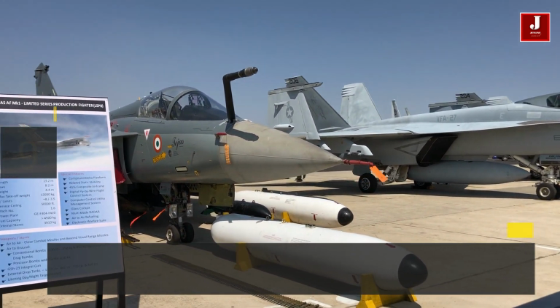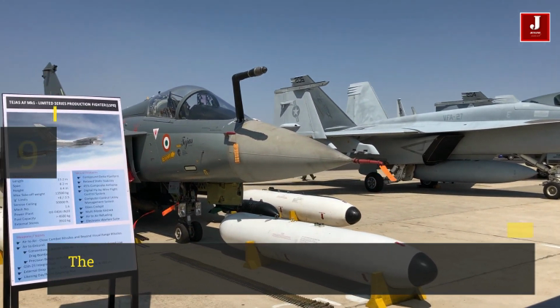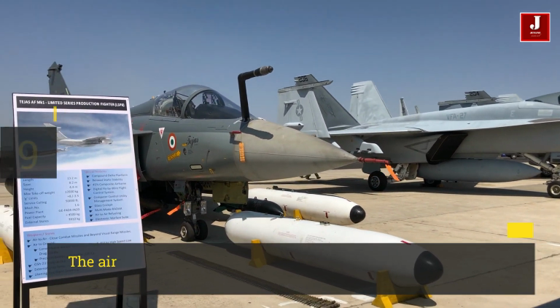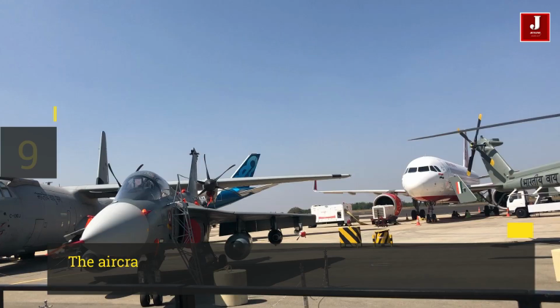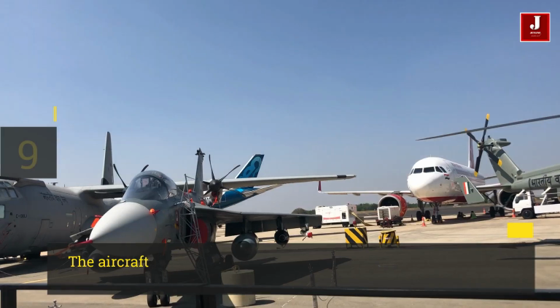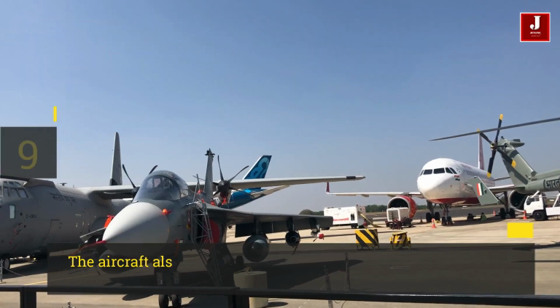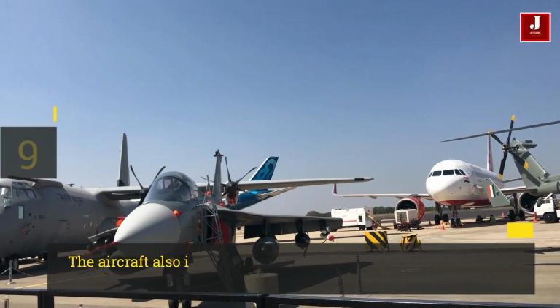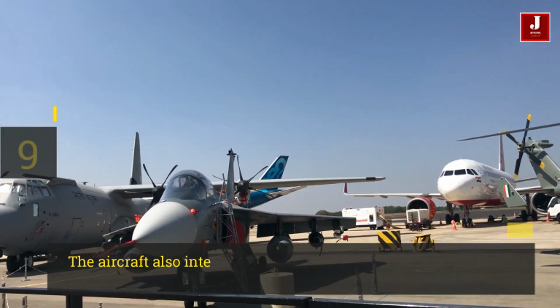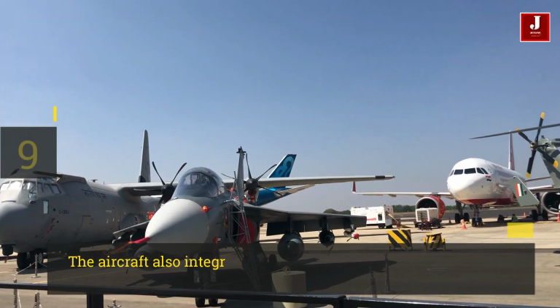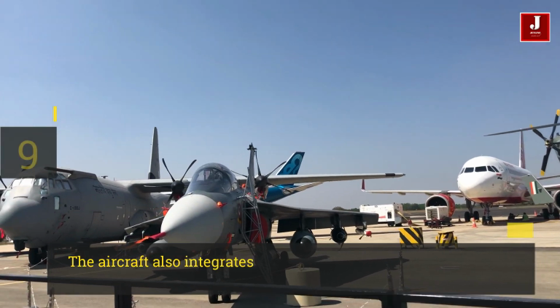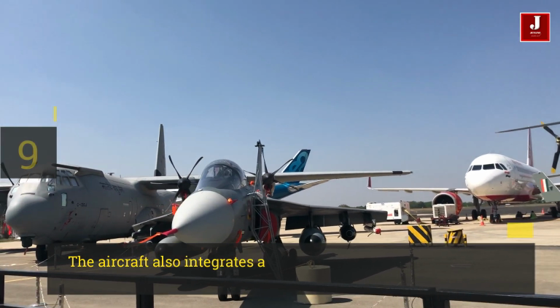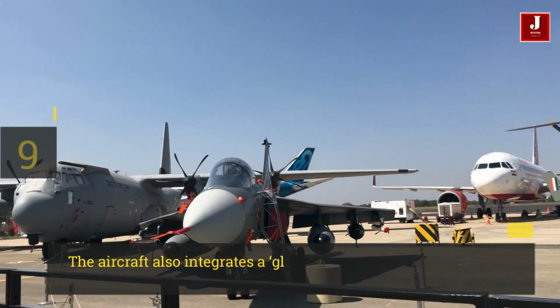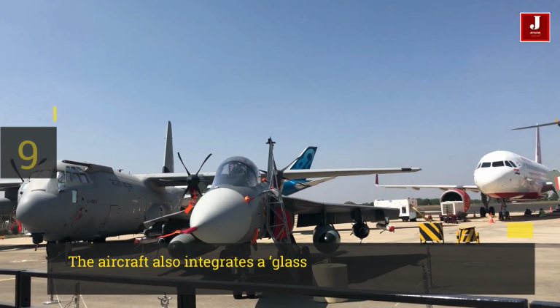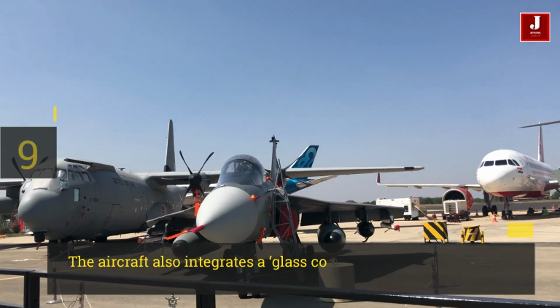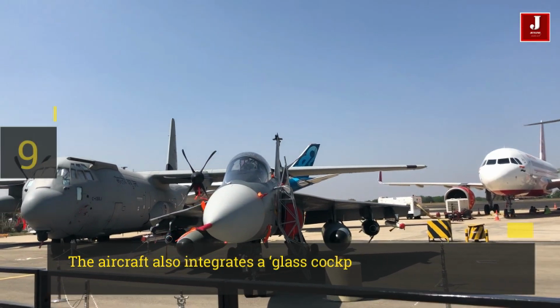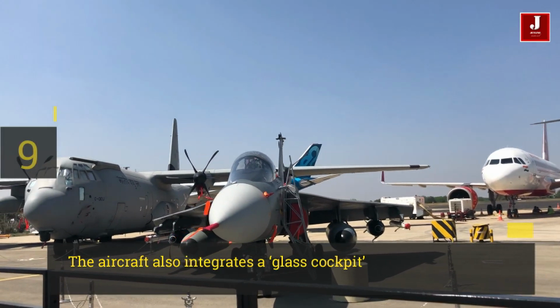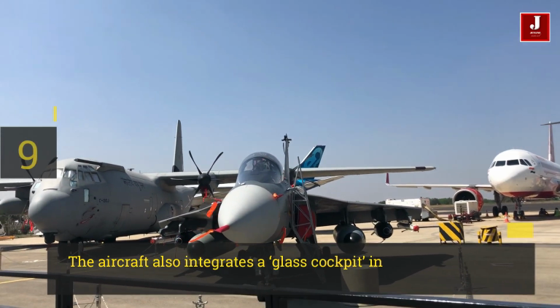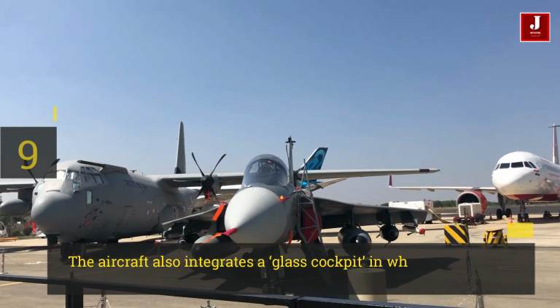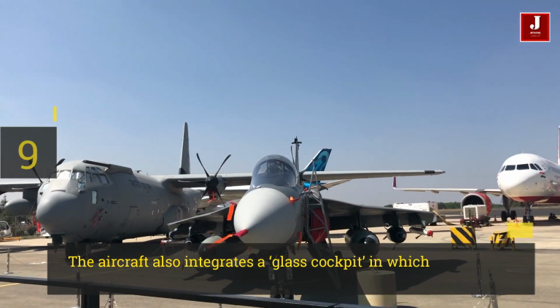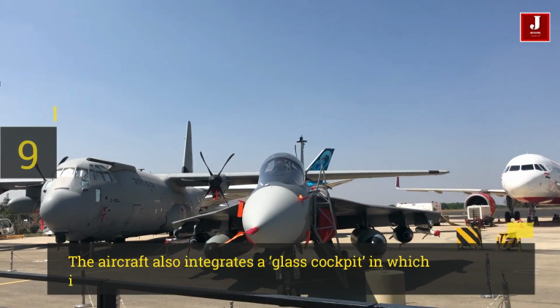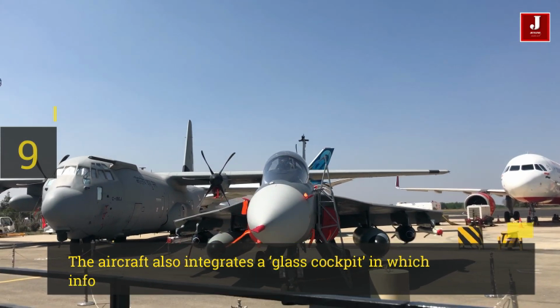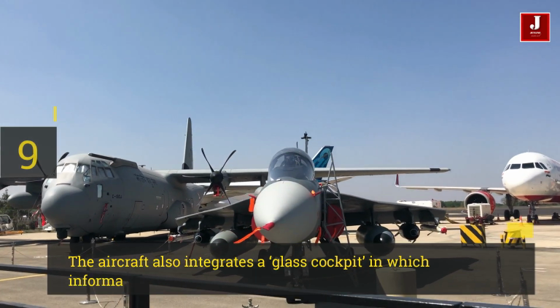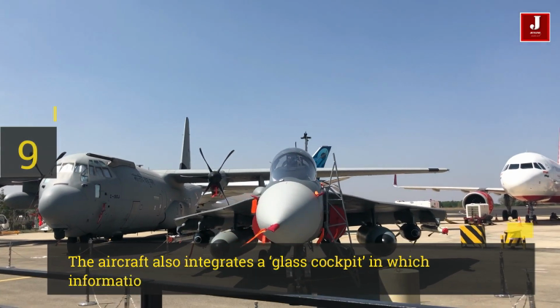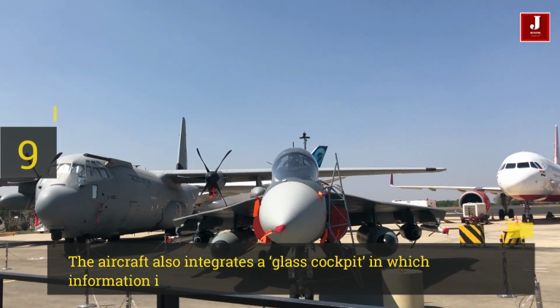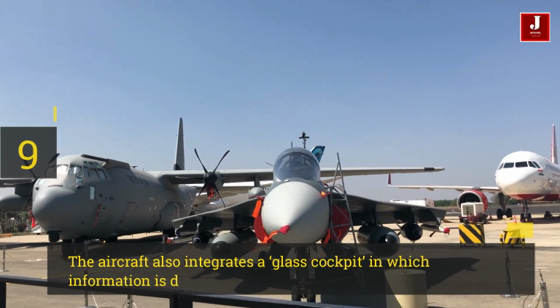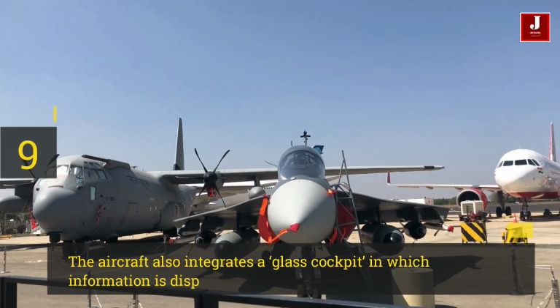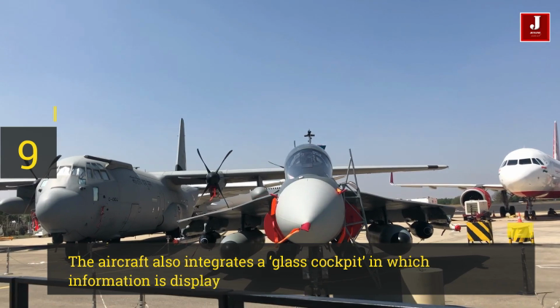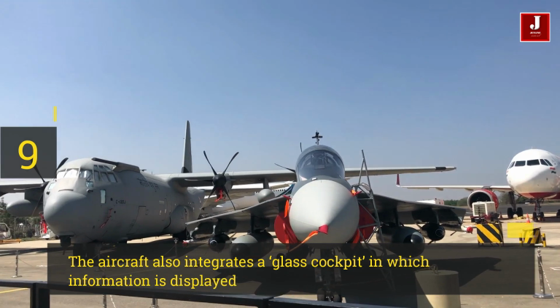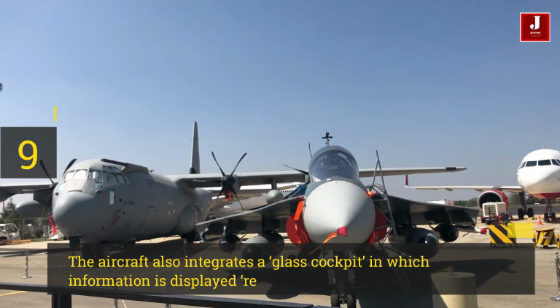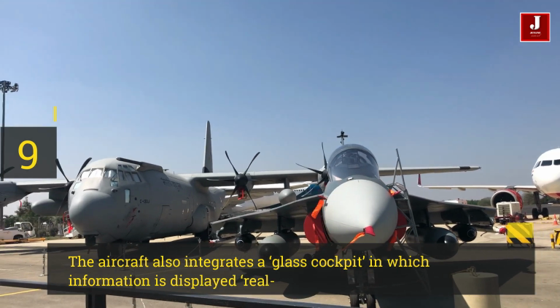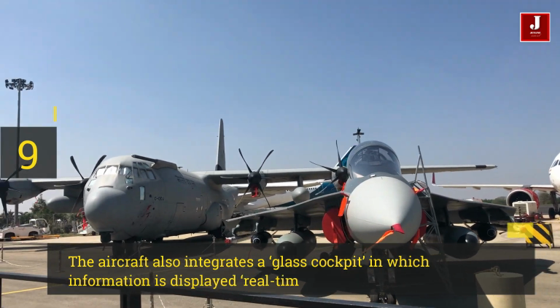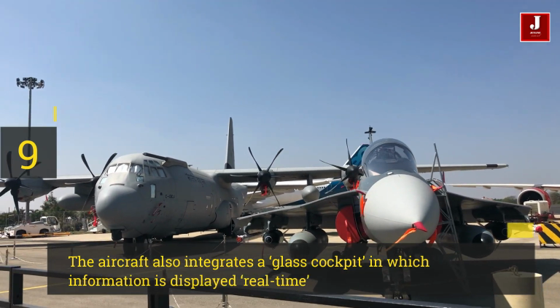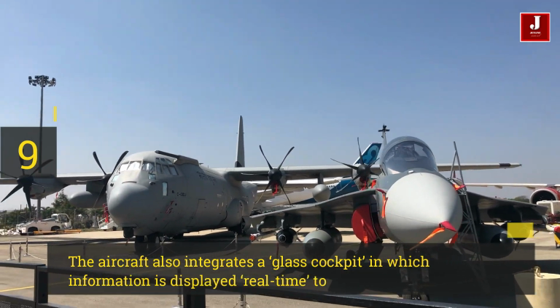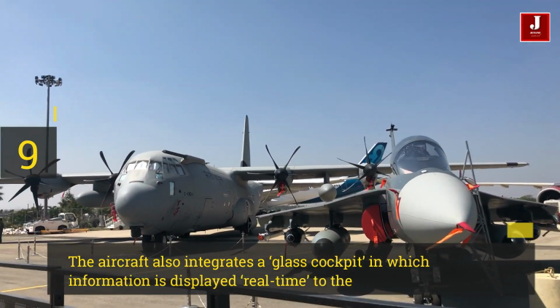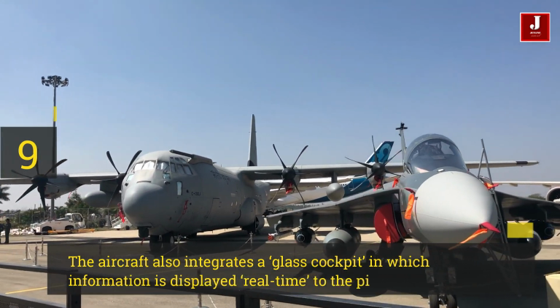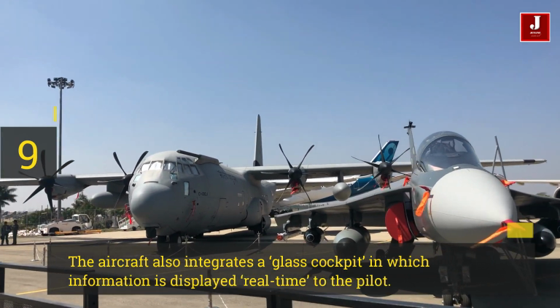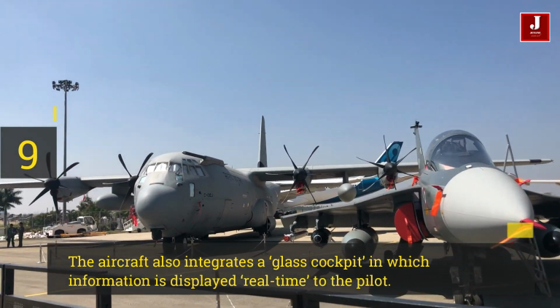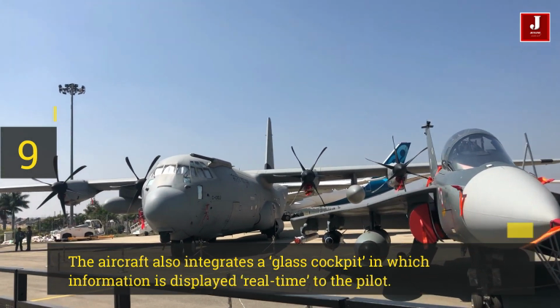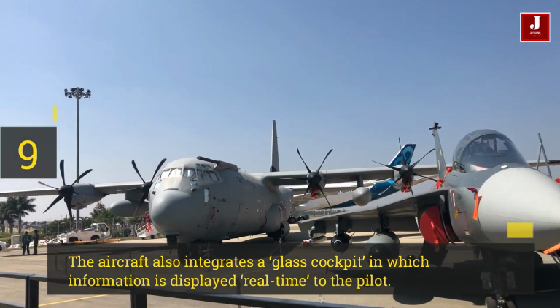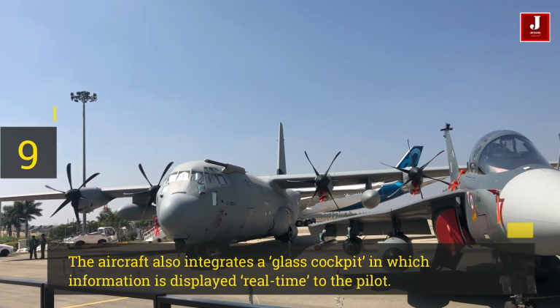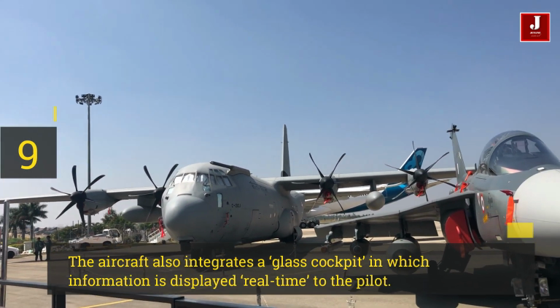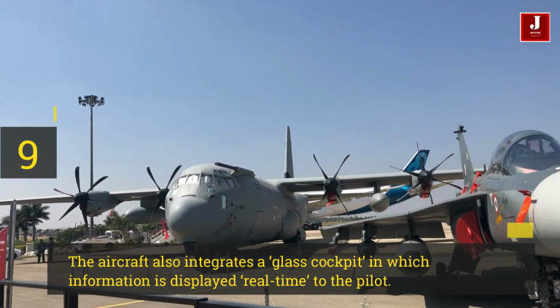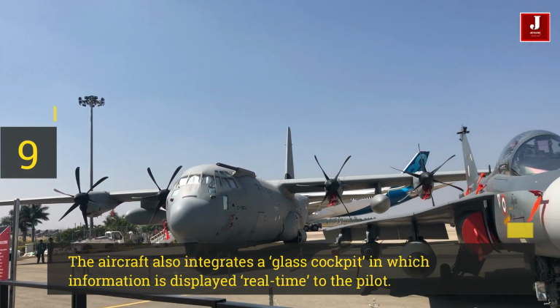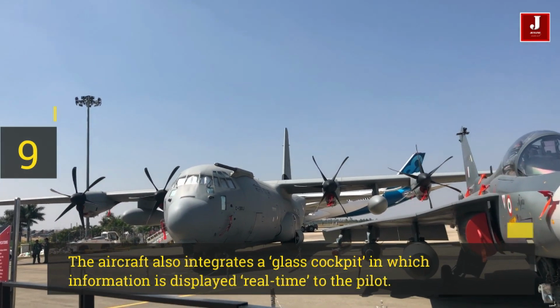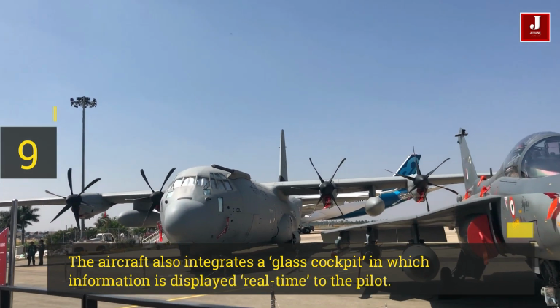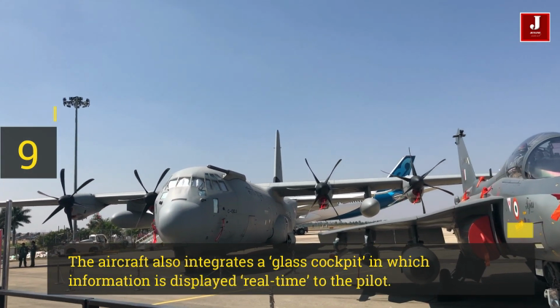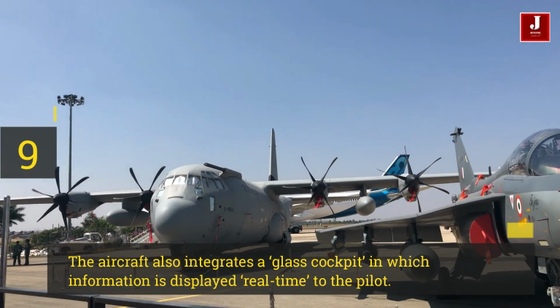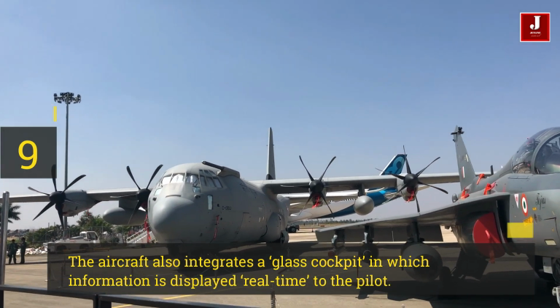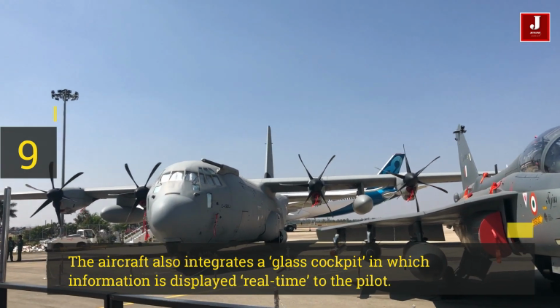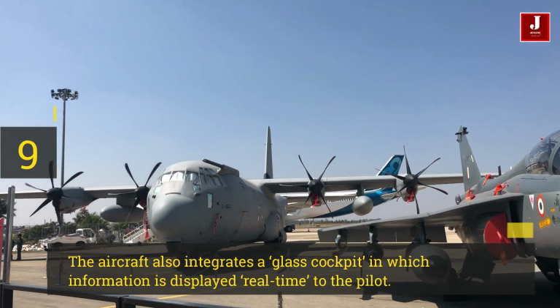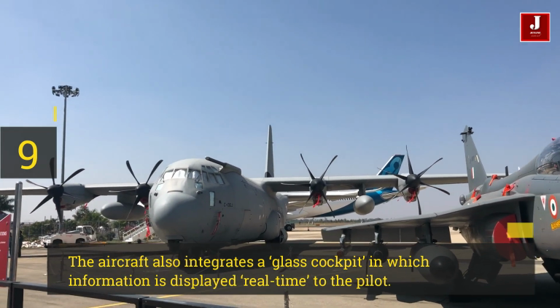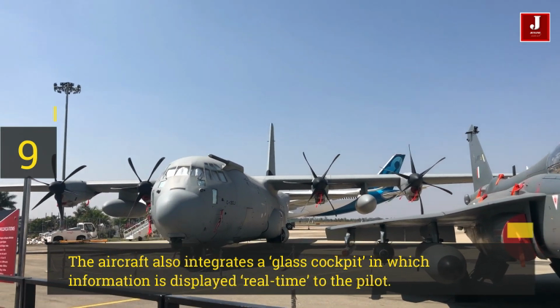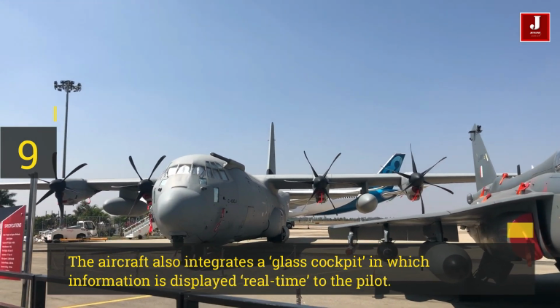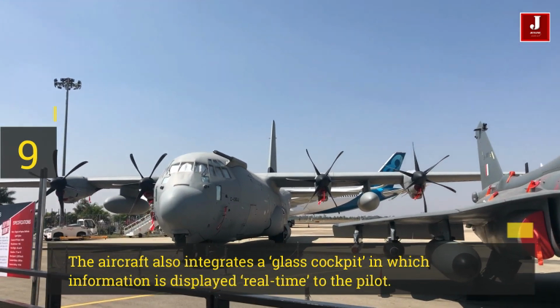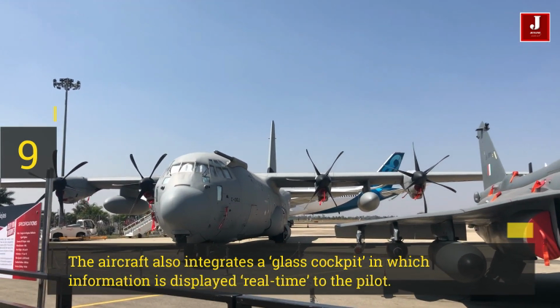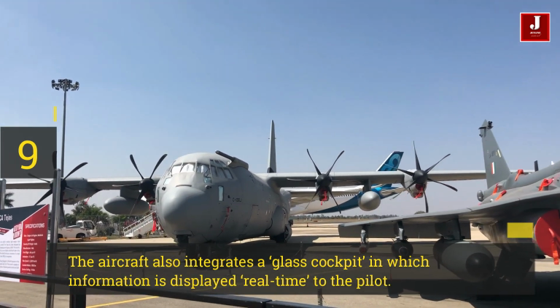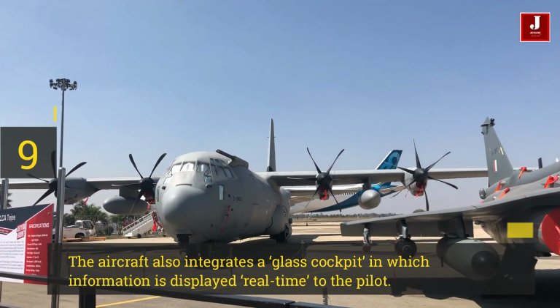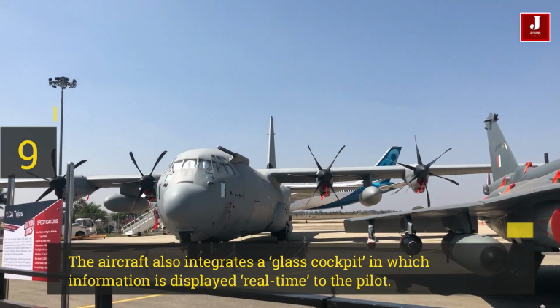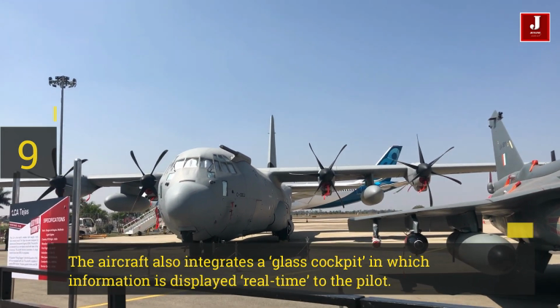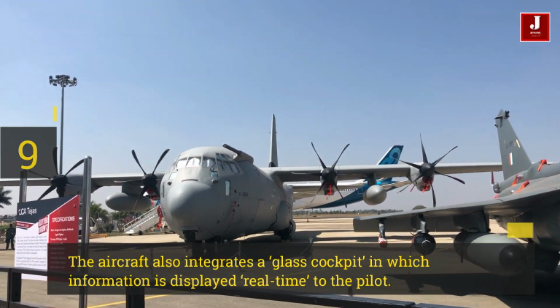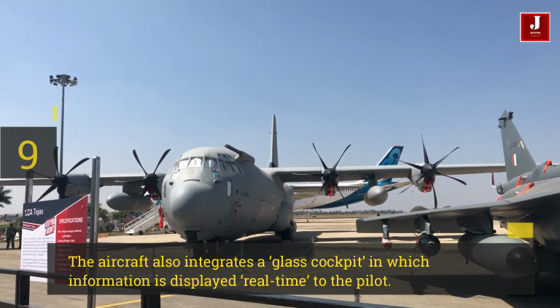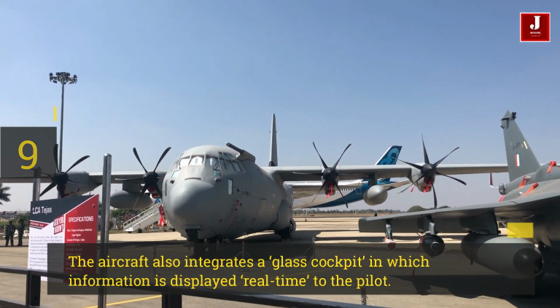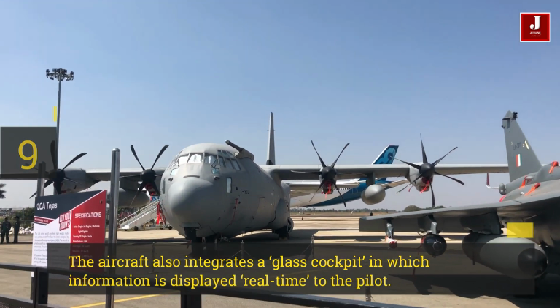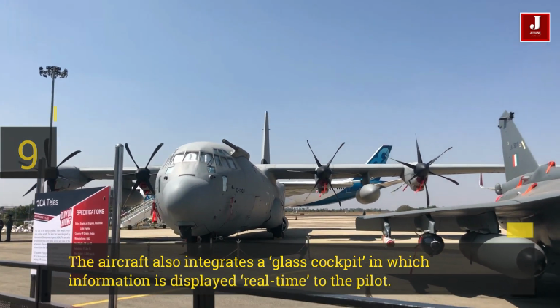Number 9. The aircraft also integrates a glass cockpit, in which information is displayed real-time to the pilot.